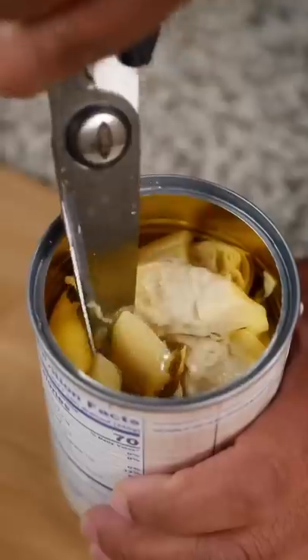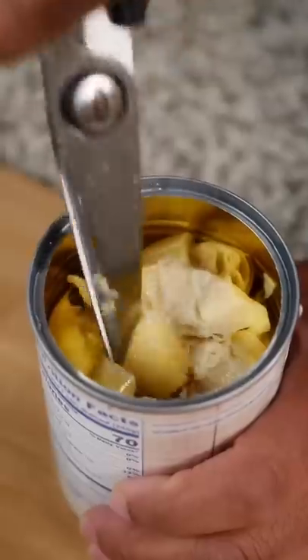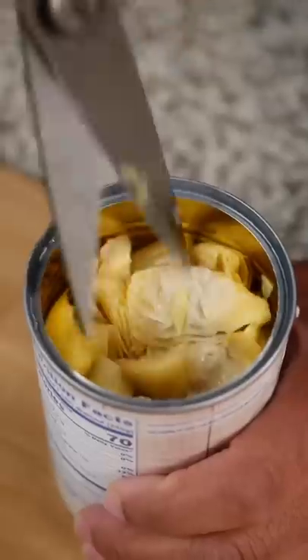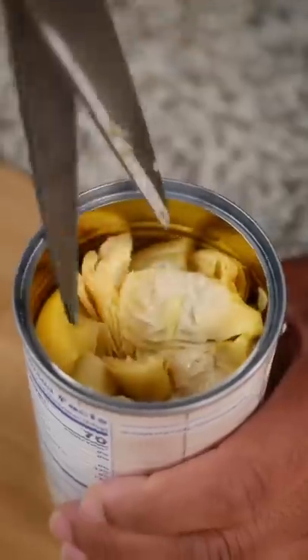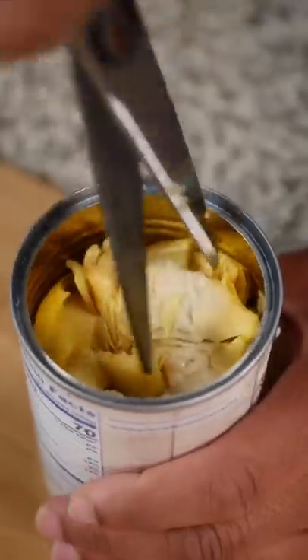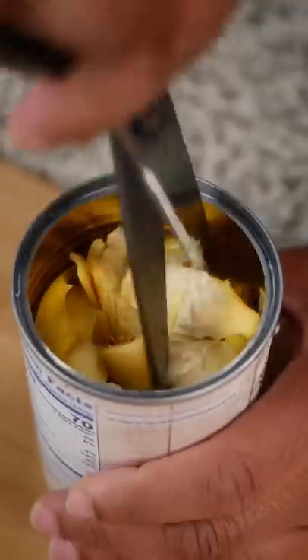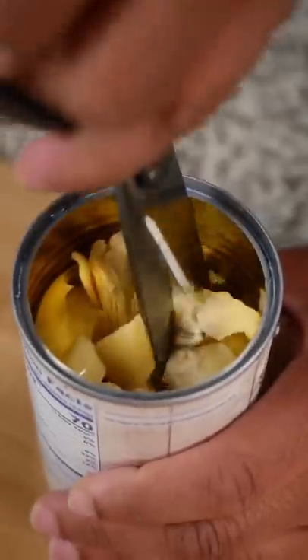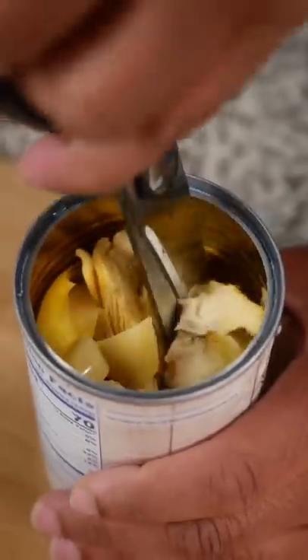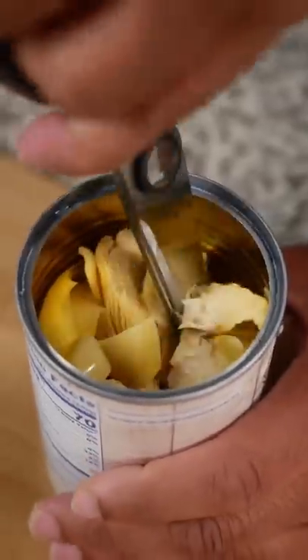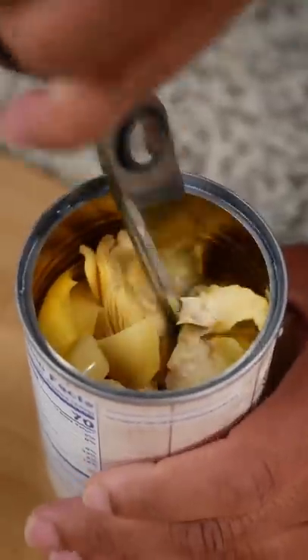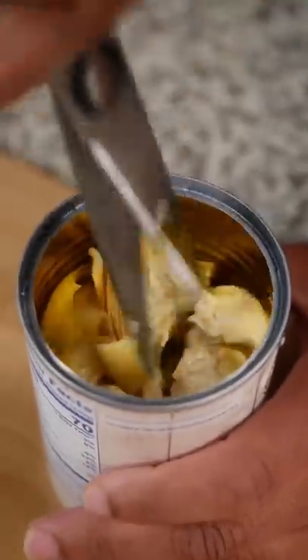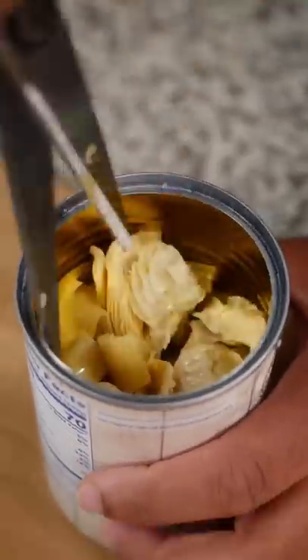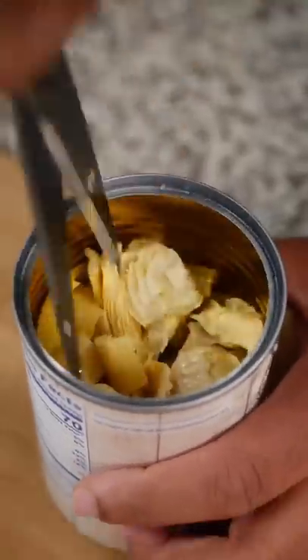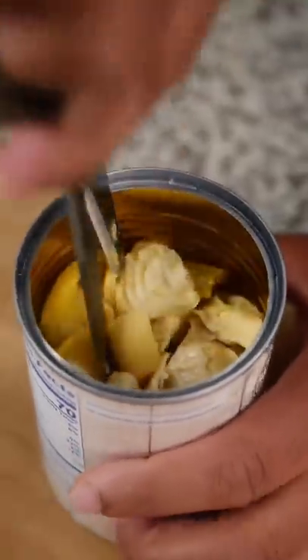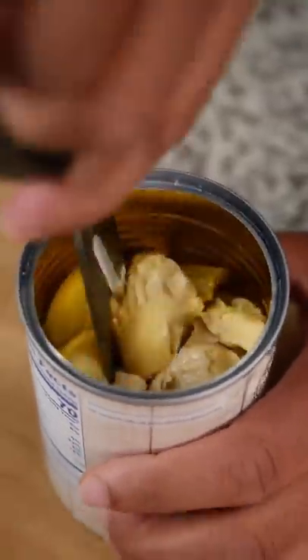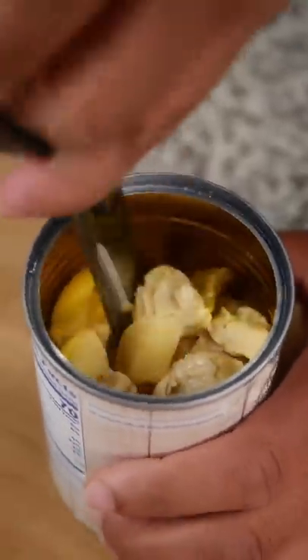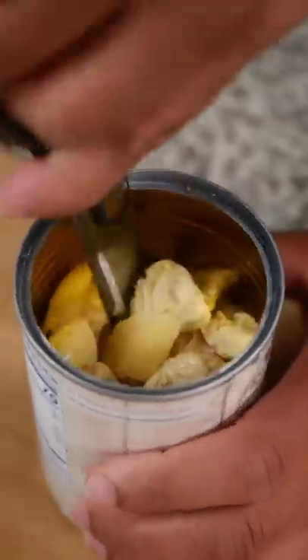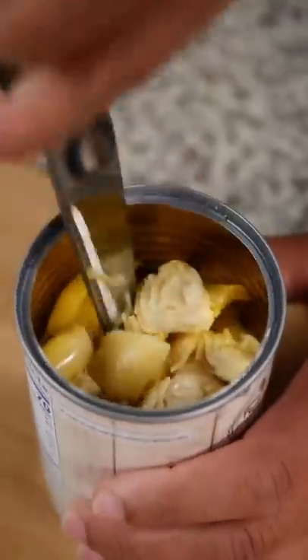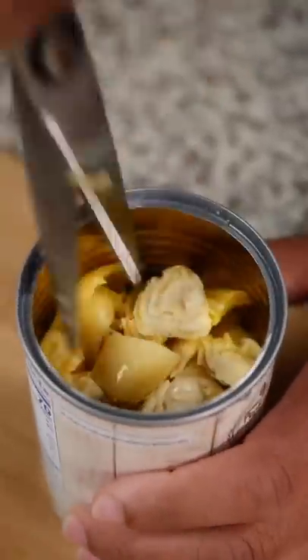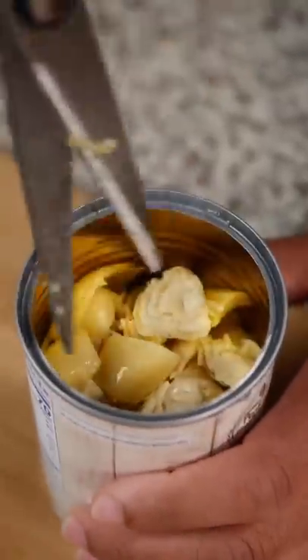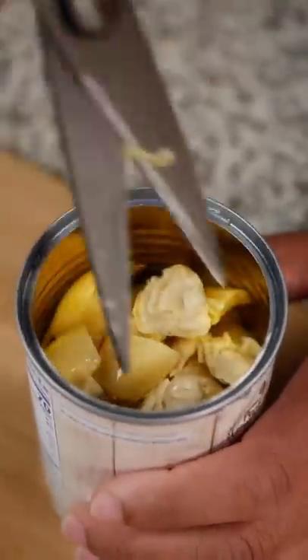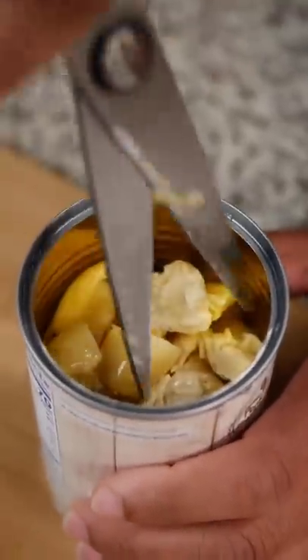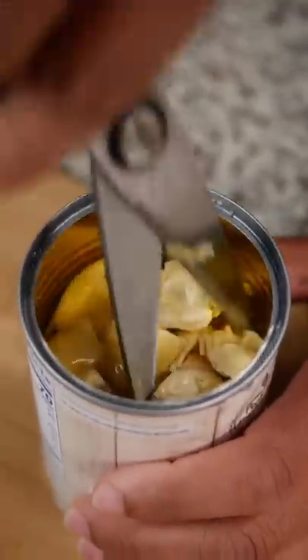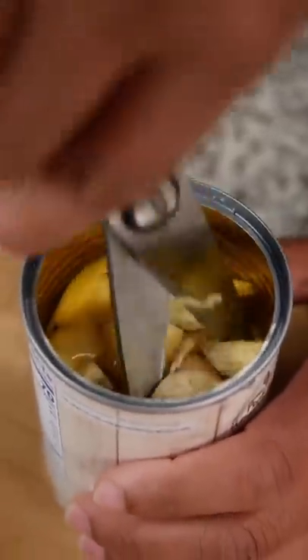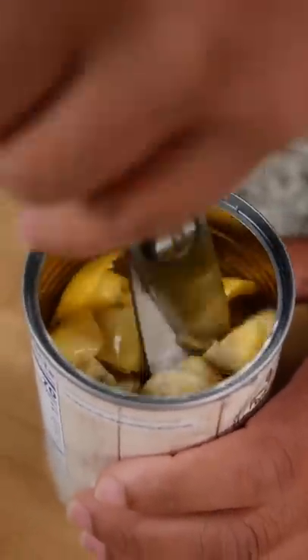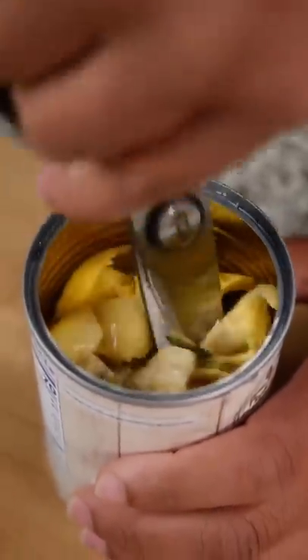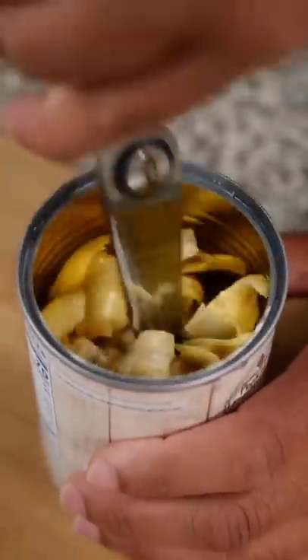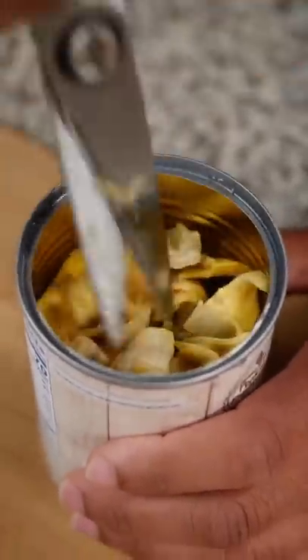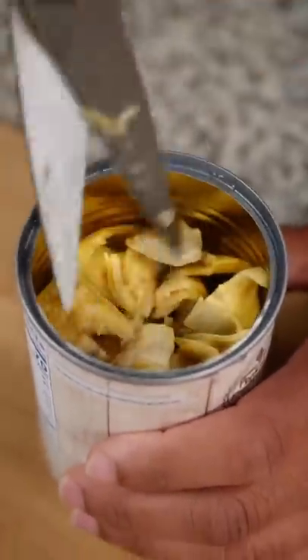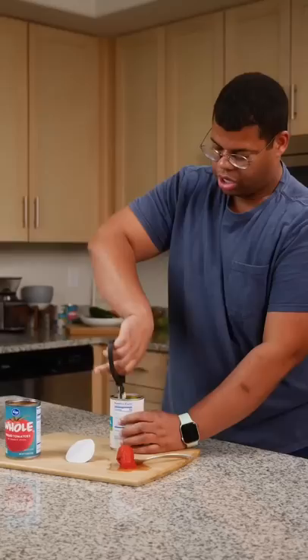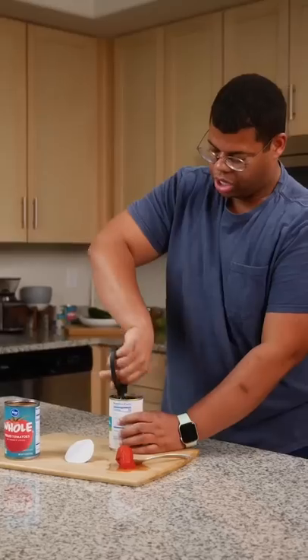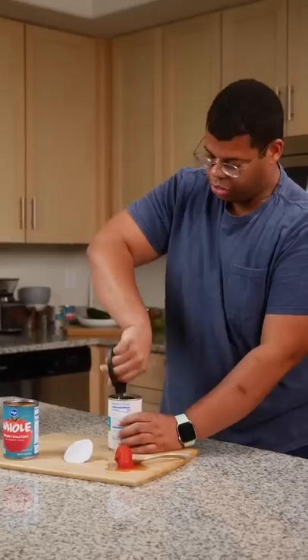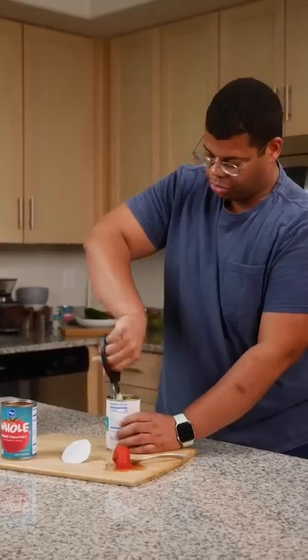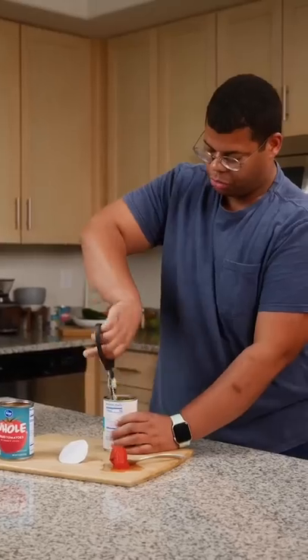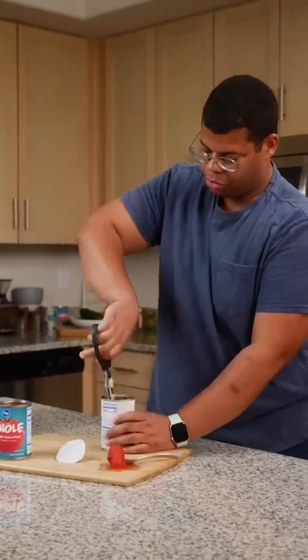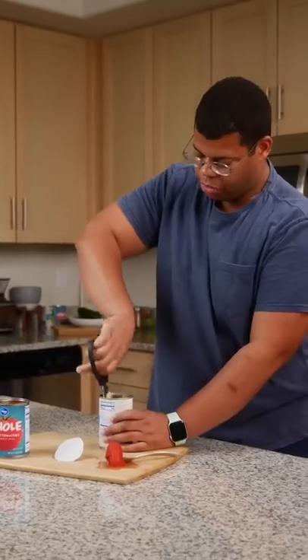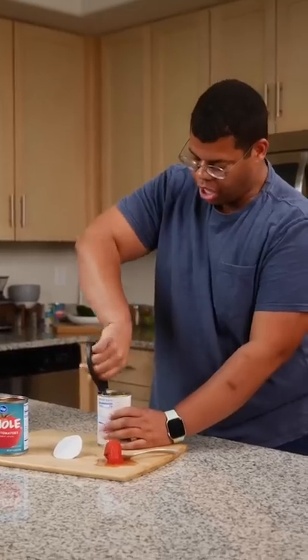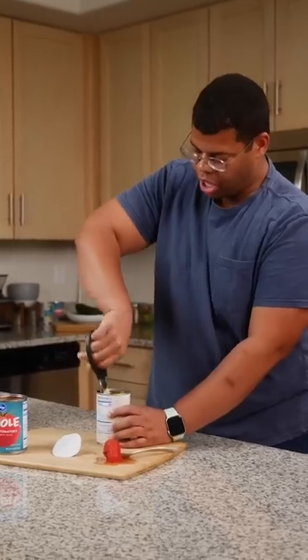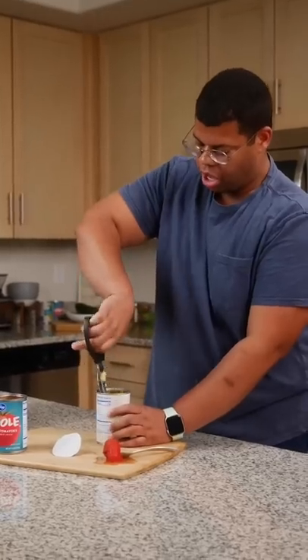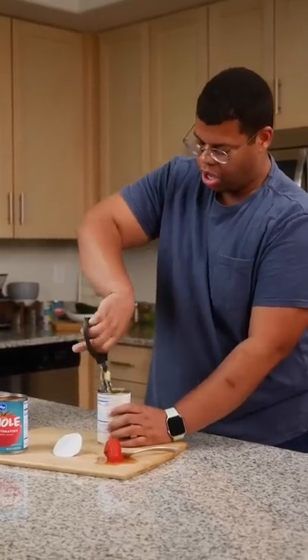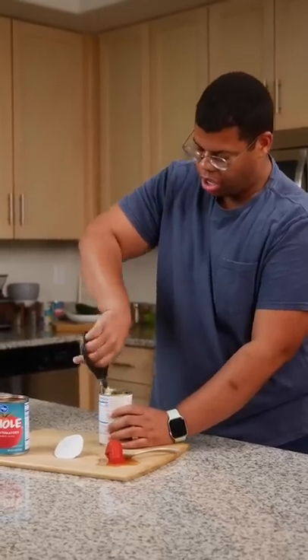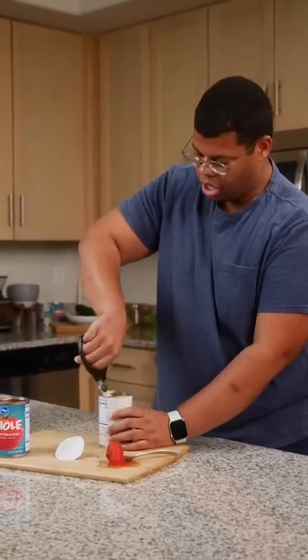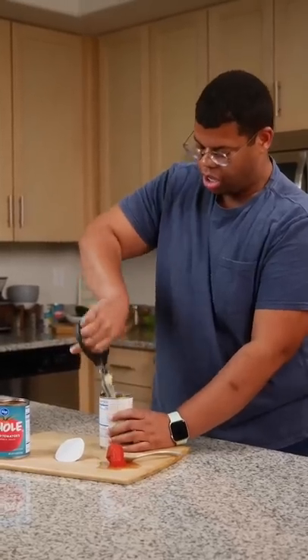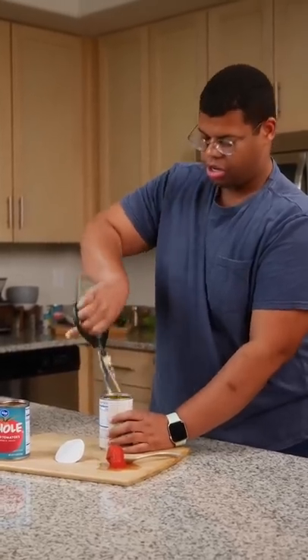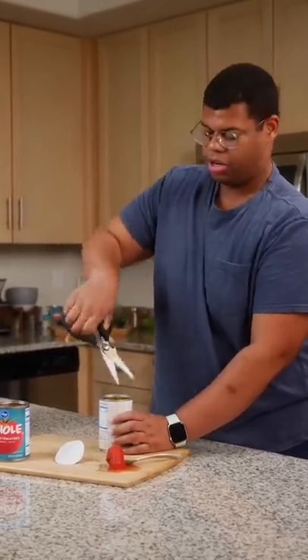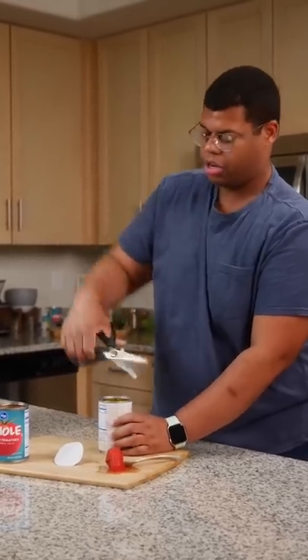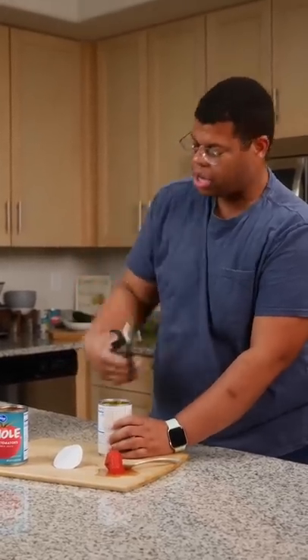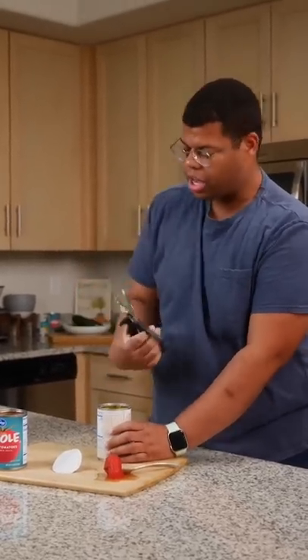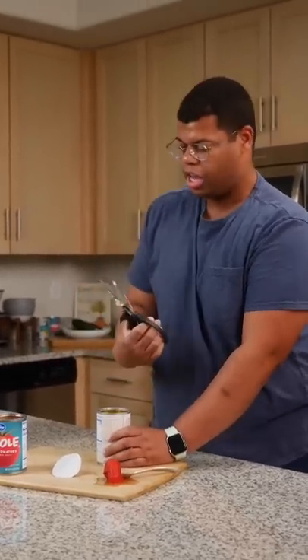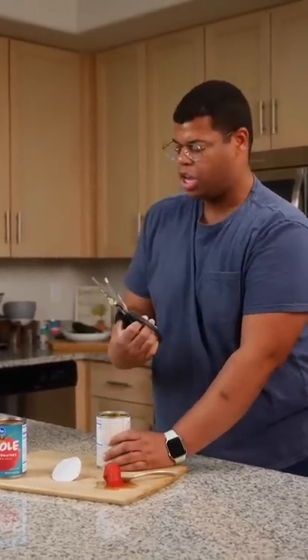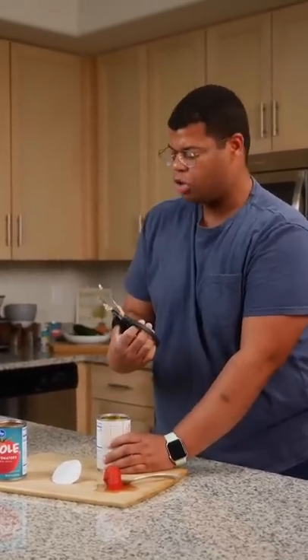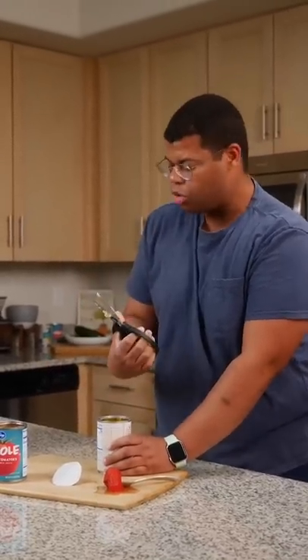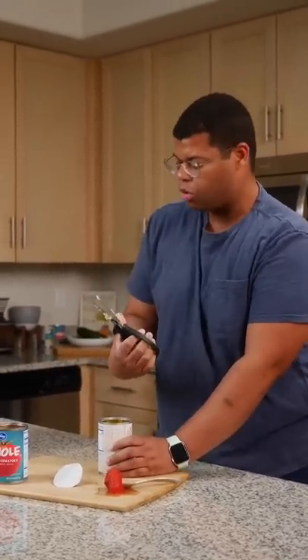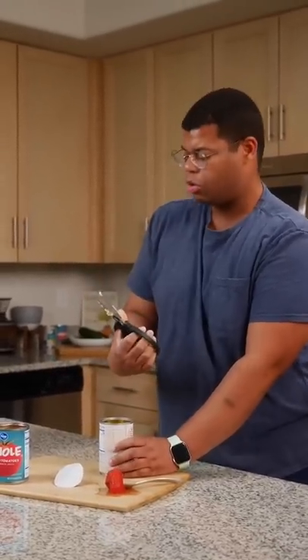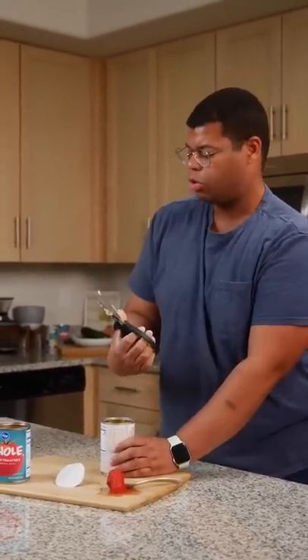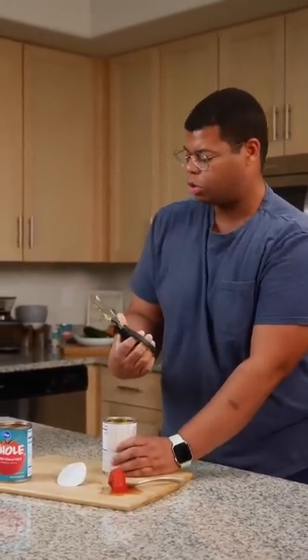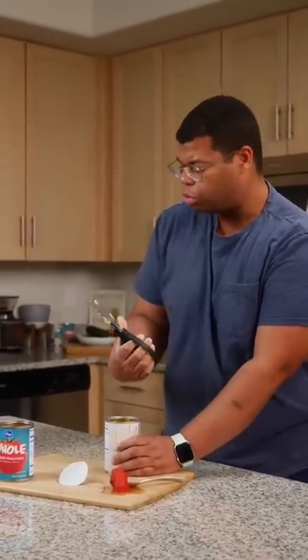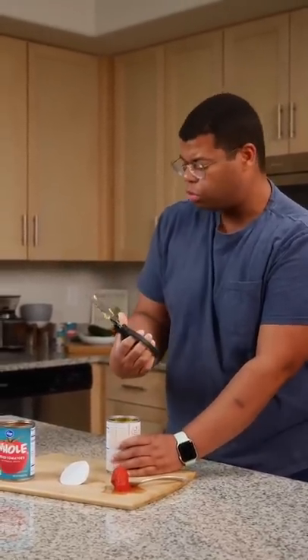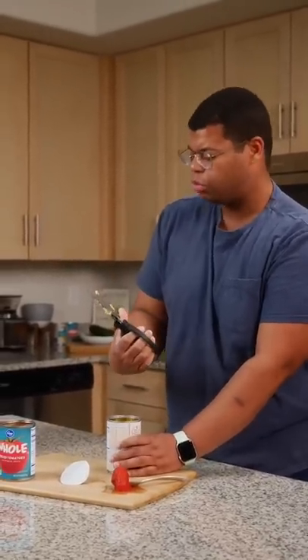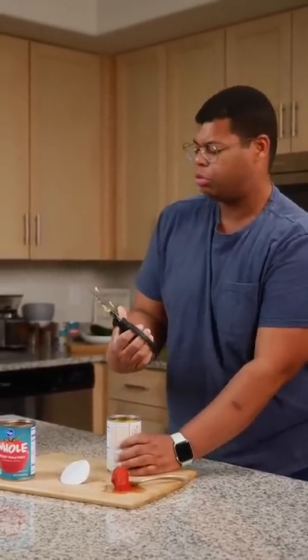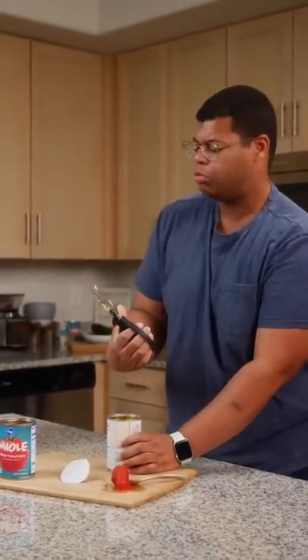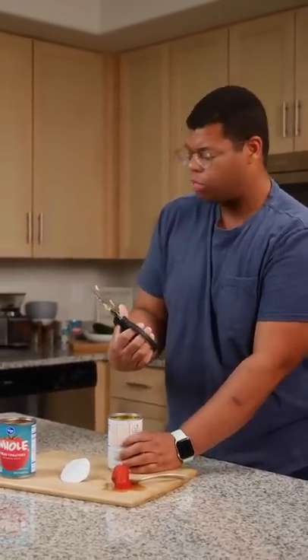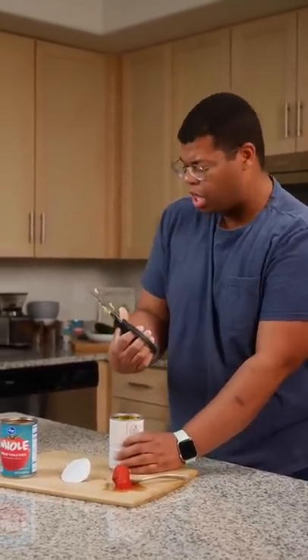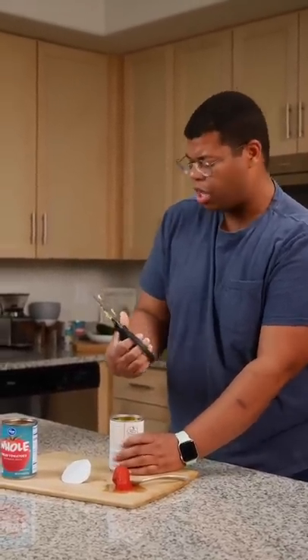Get these chopped up for my famous dip recipe. Cut through the heart and you're to blame.